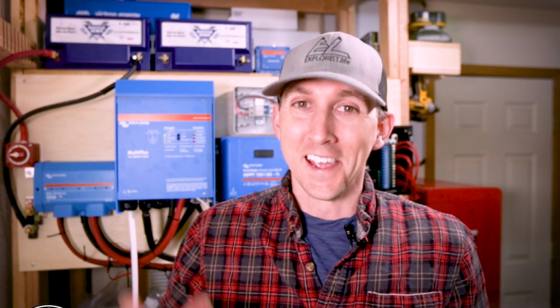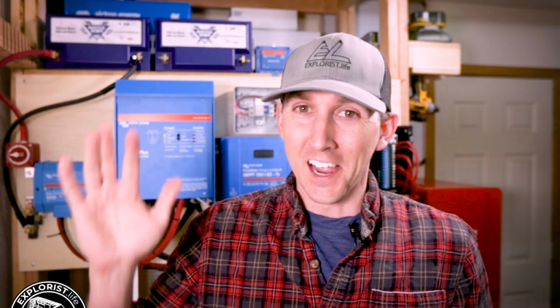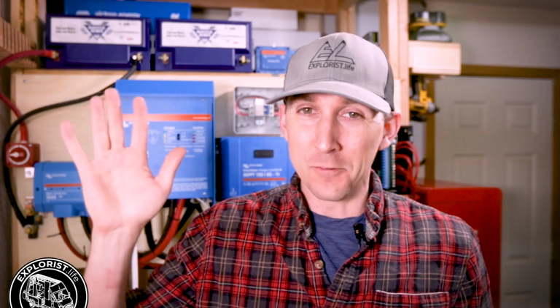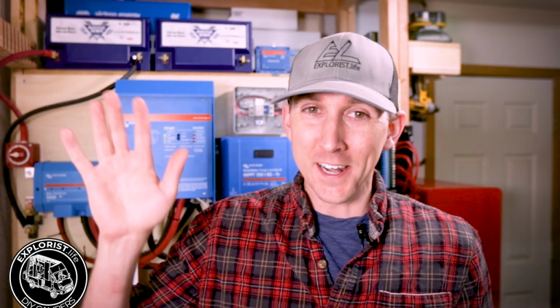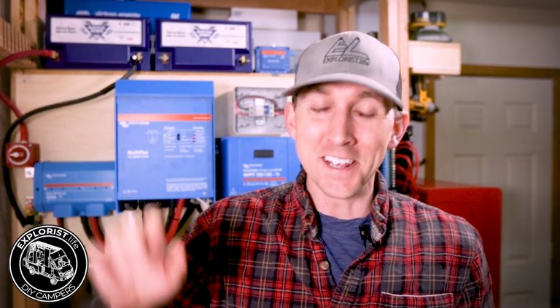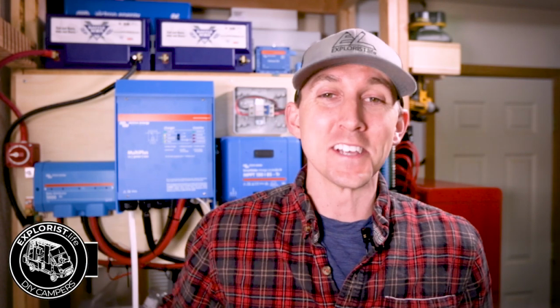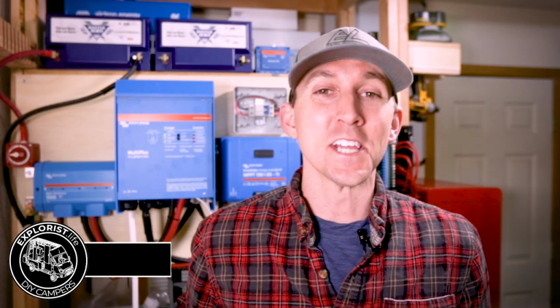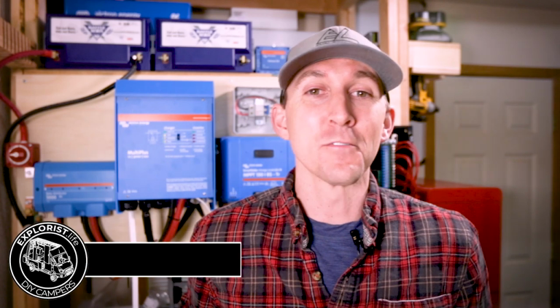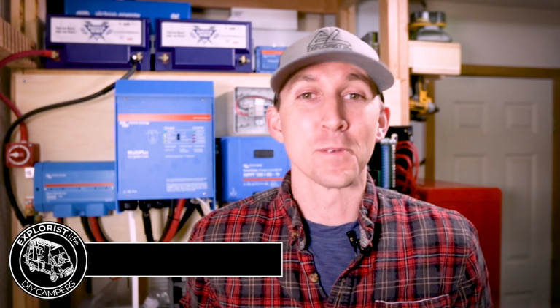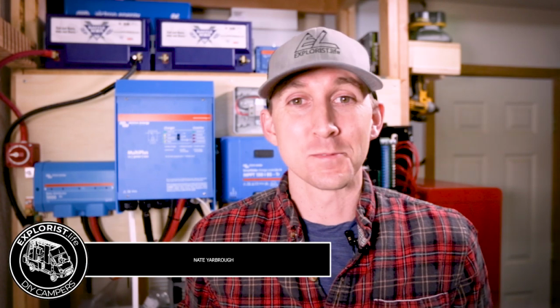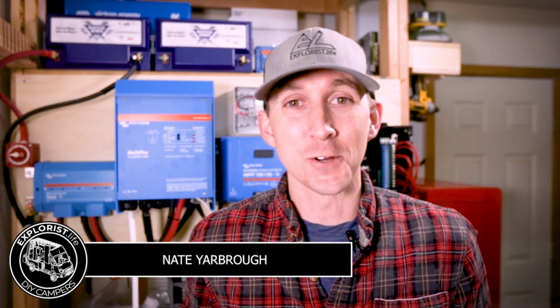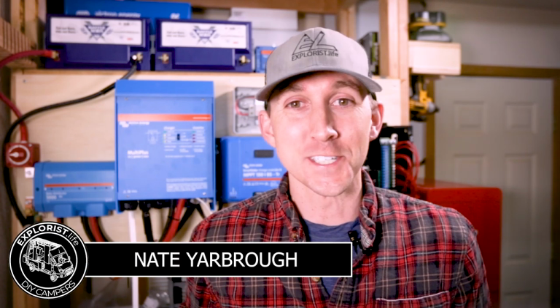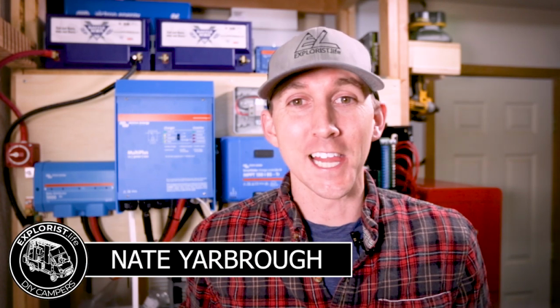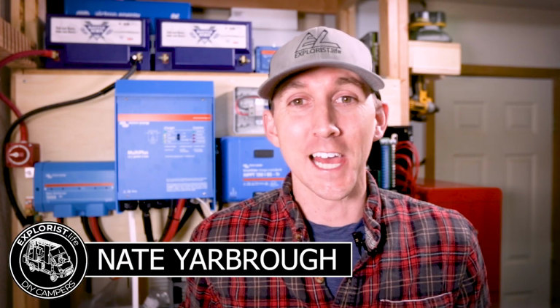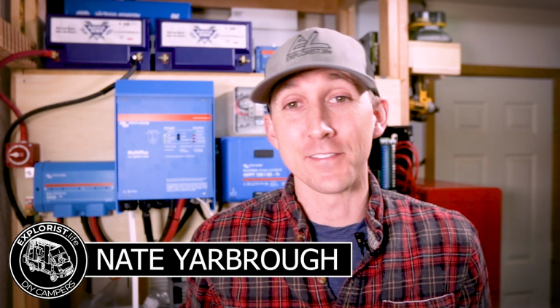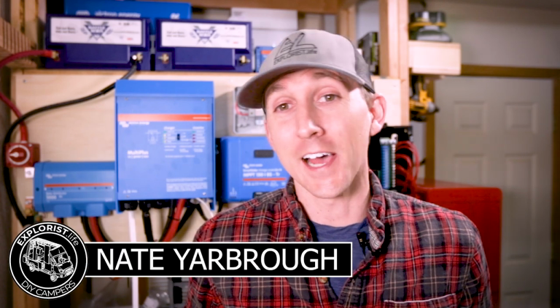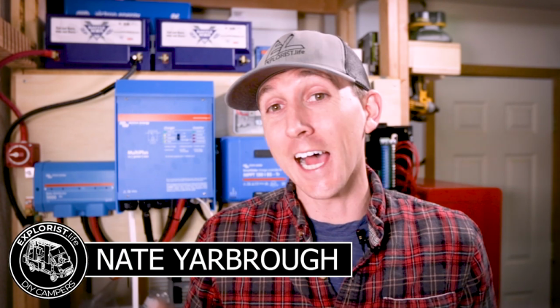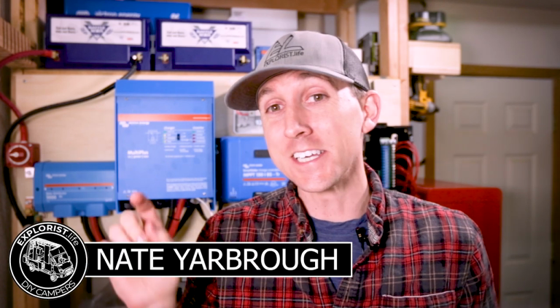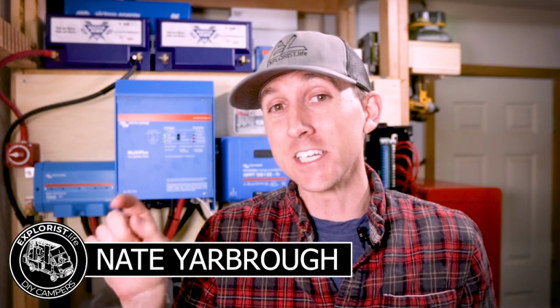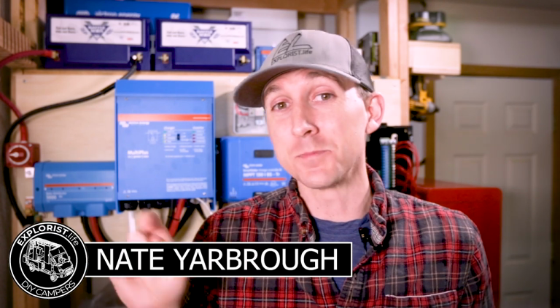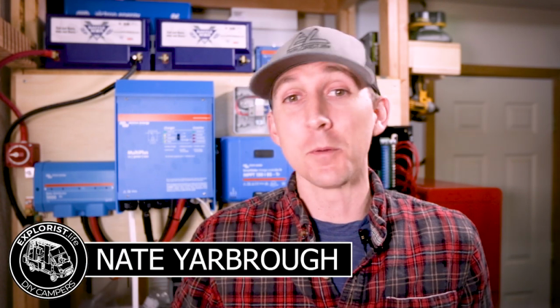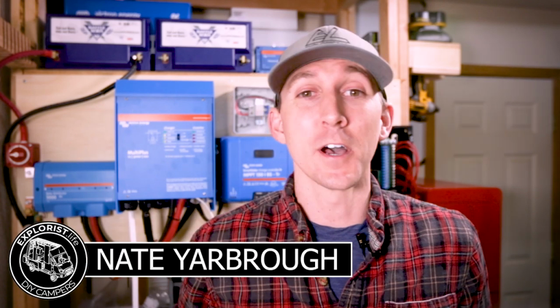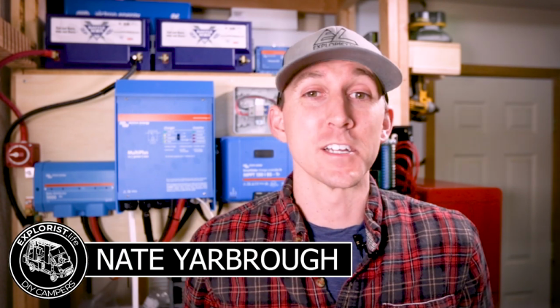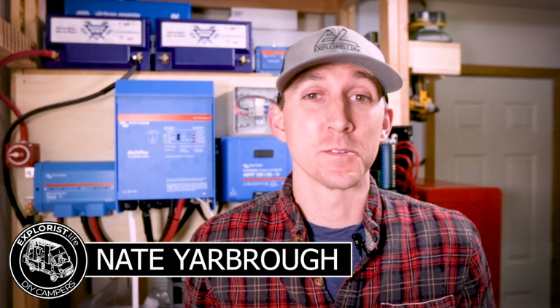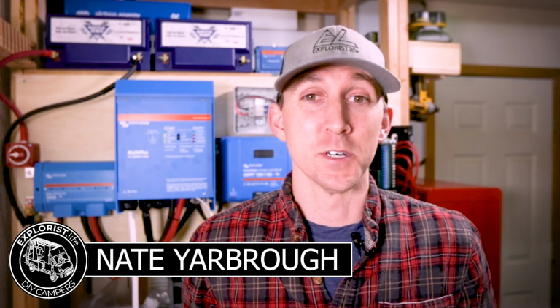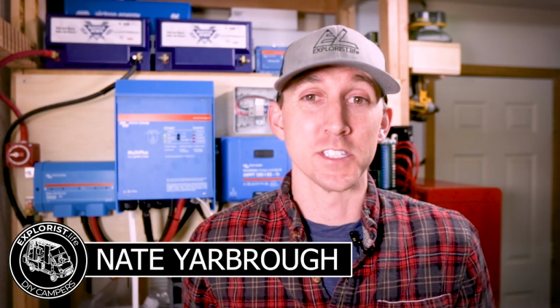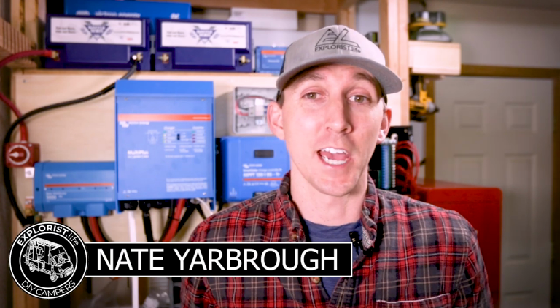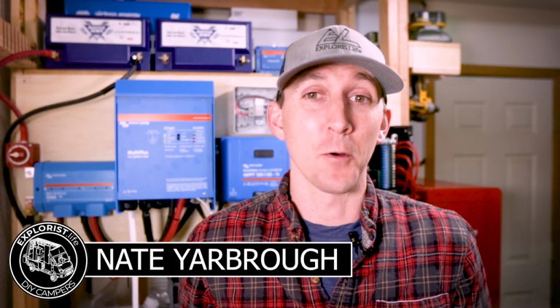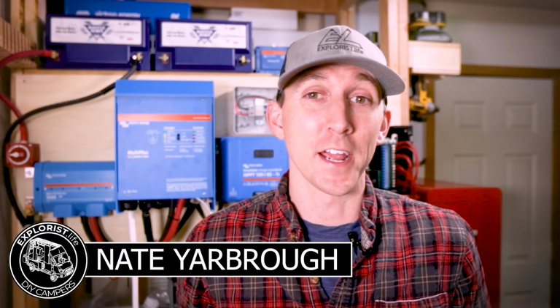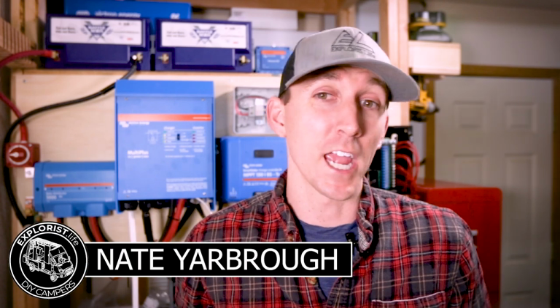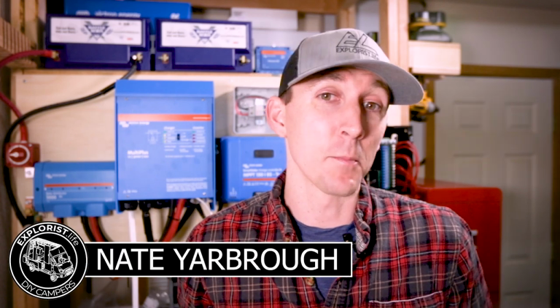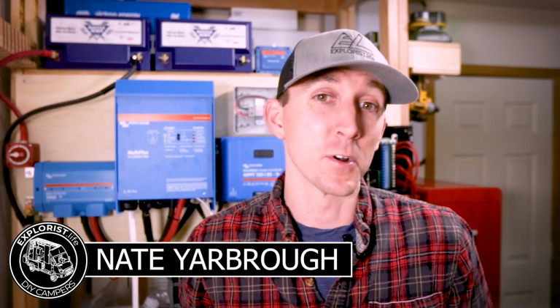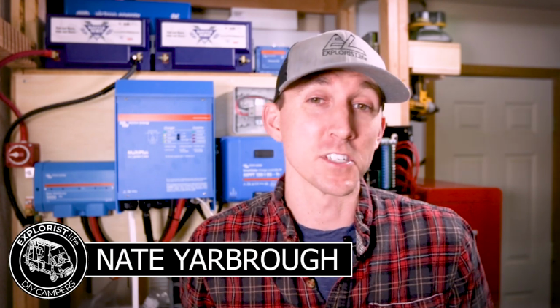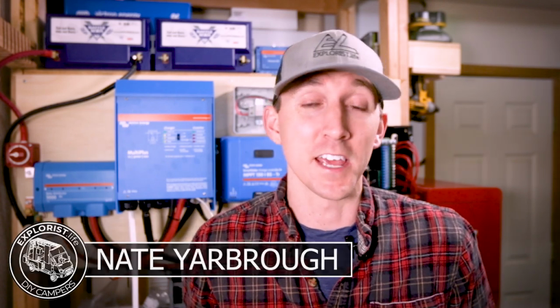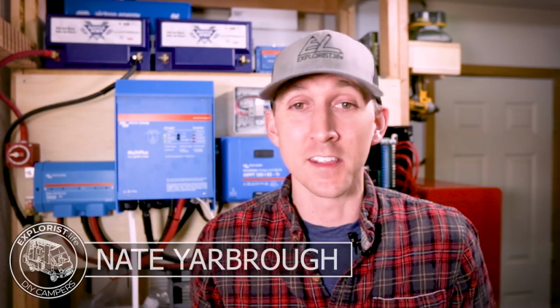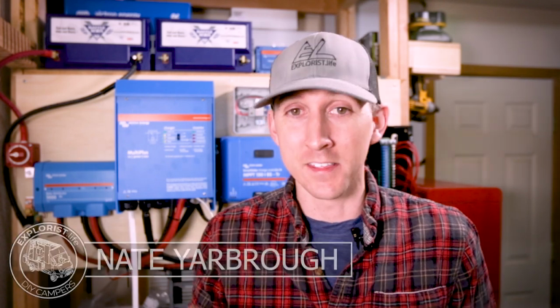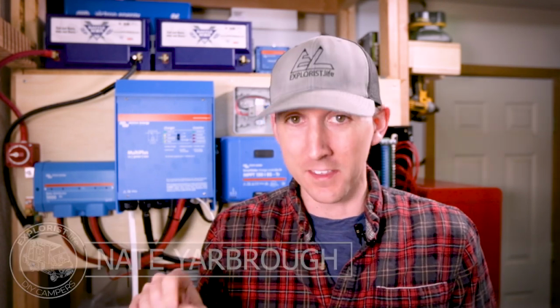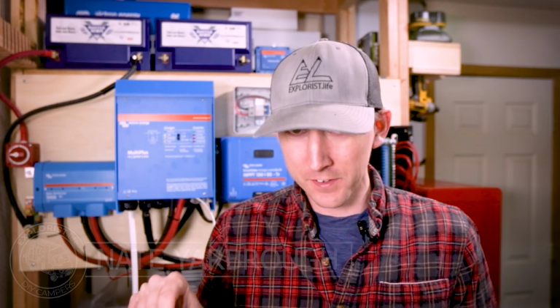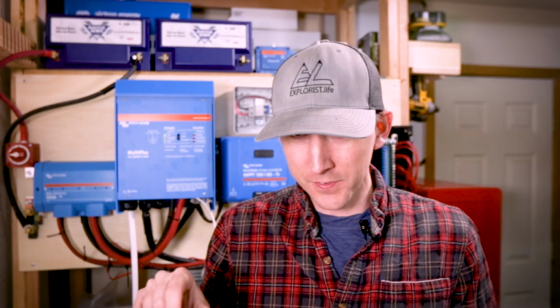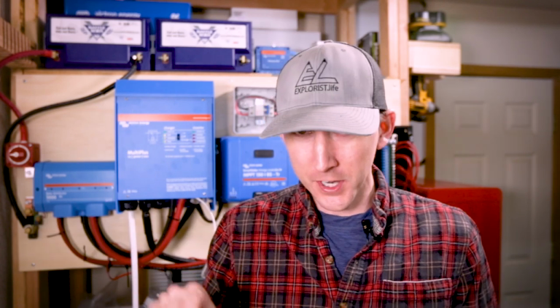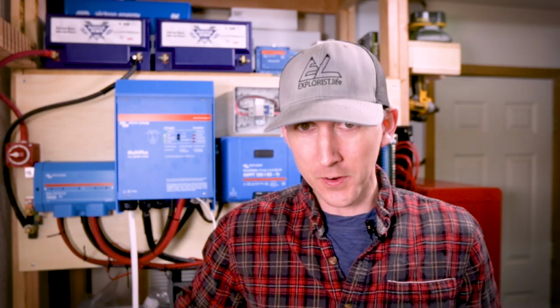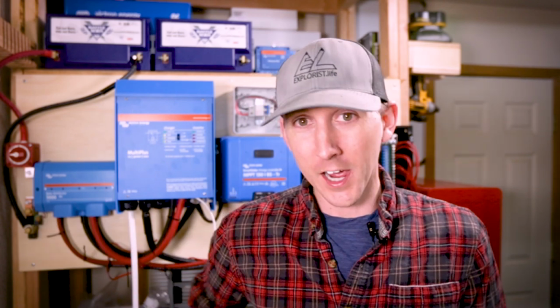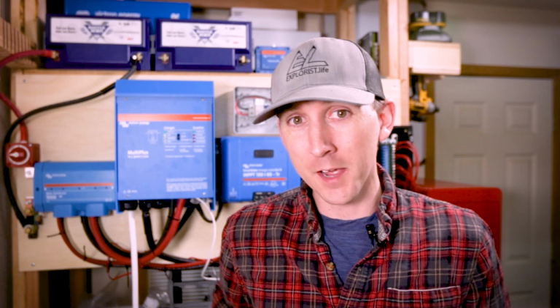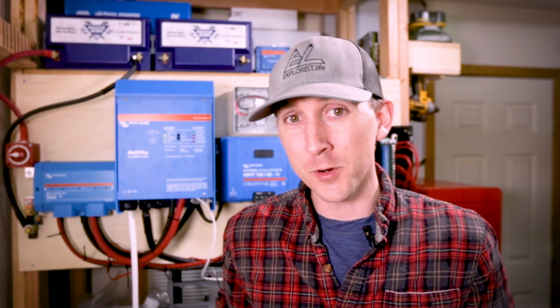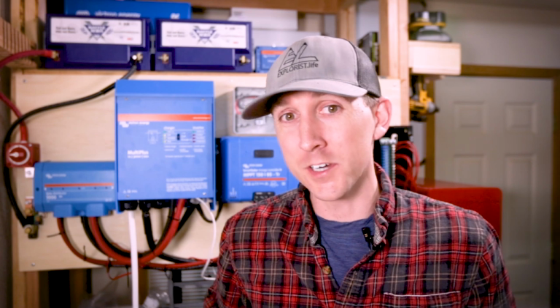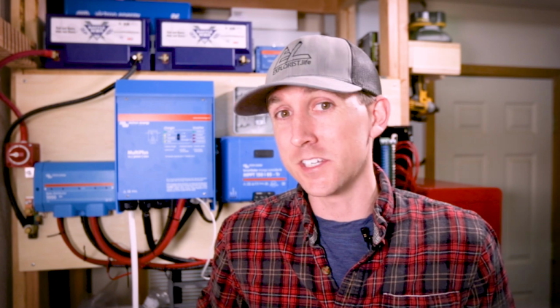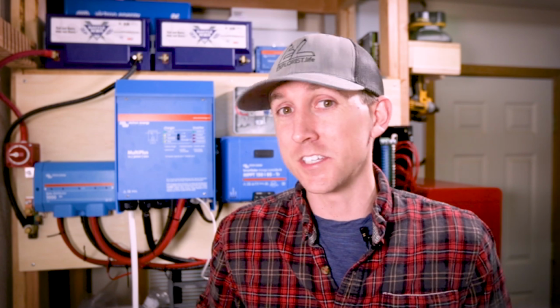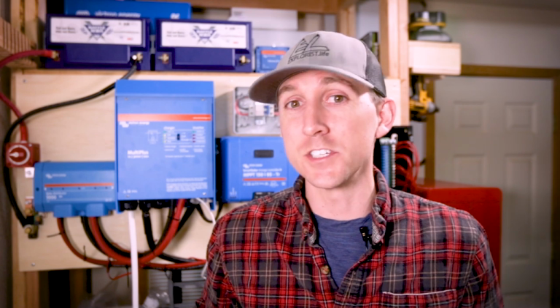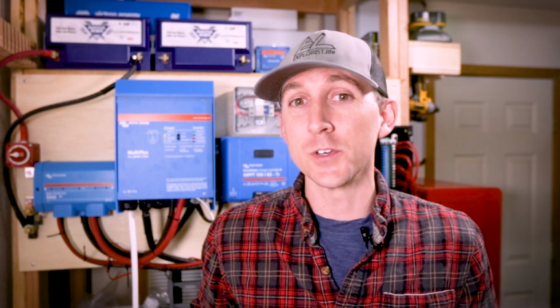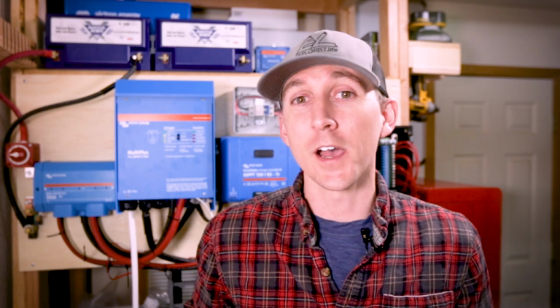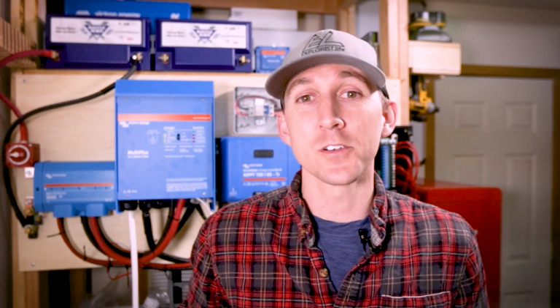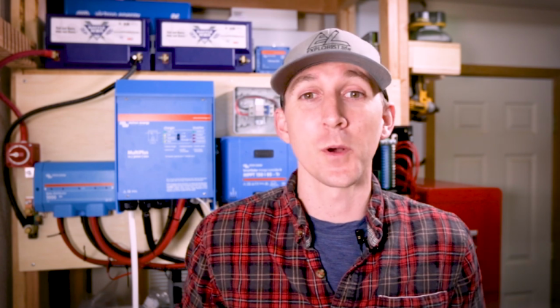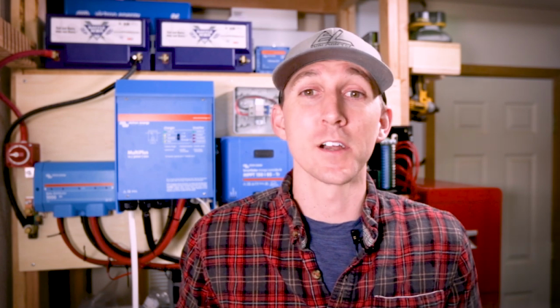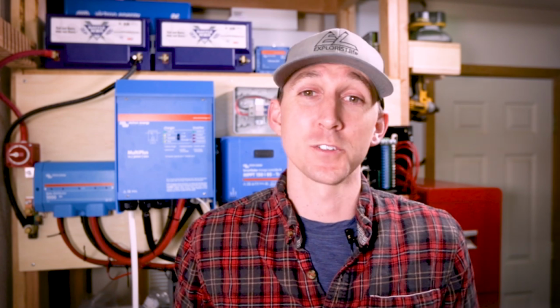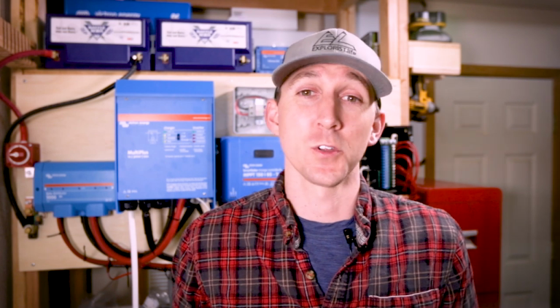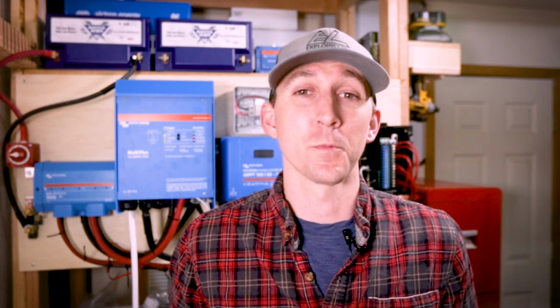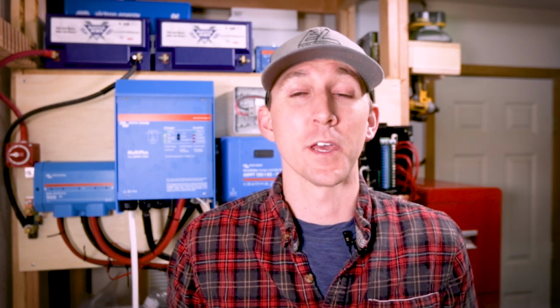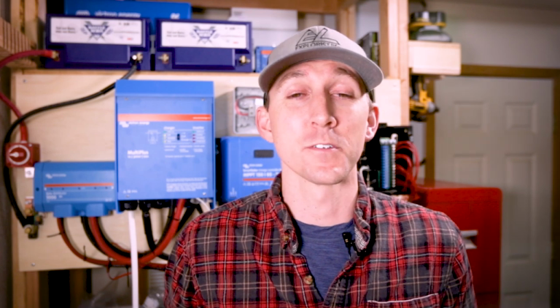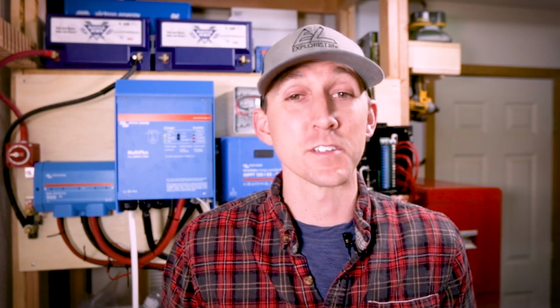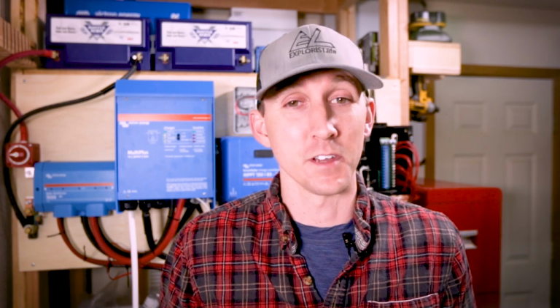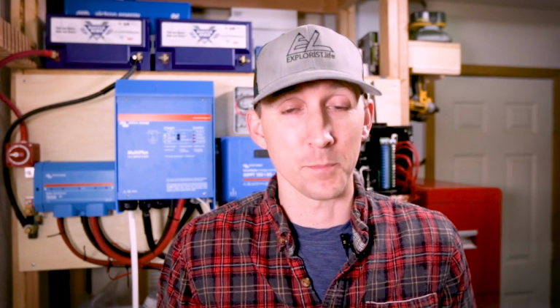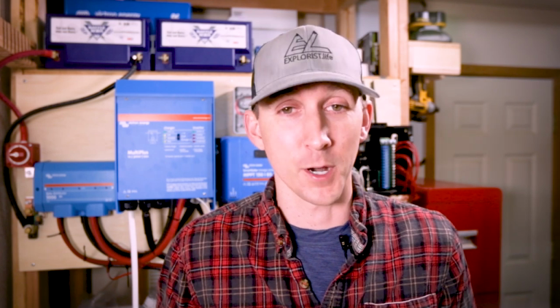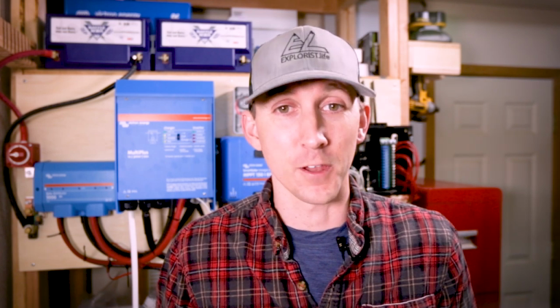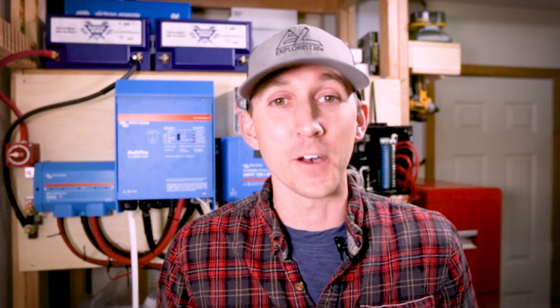Hey everybody, it's Nate from Explorers.live. I teach people how to build DIY campers, and in this video I am going to teach you how to wire solar panels in parallel.